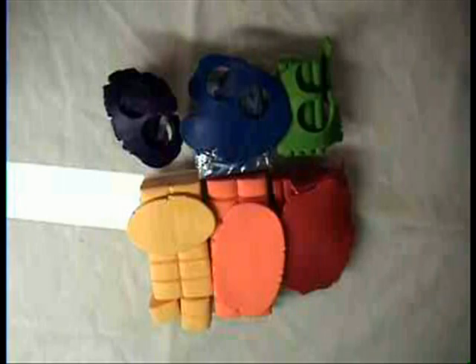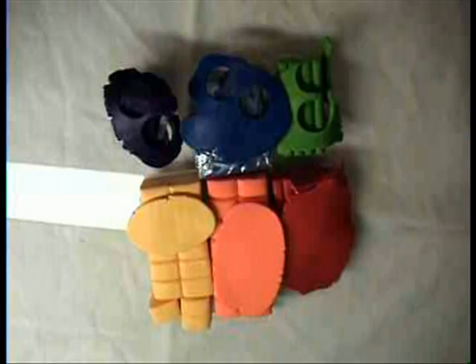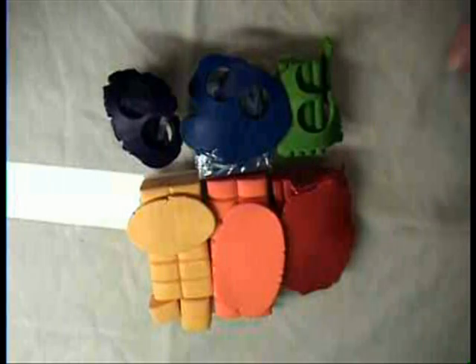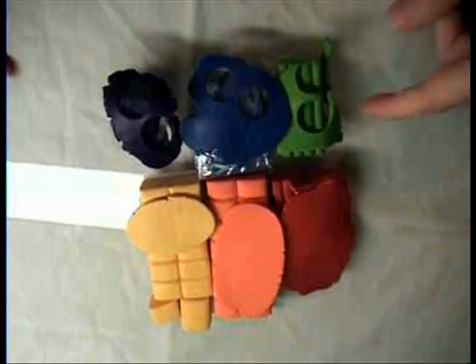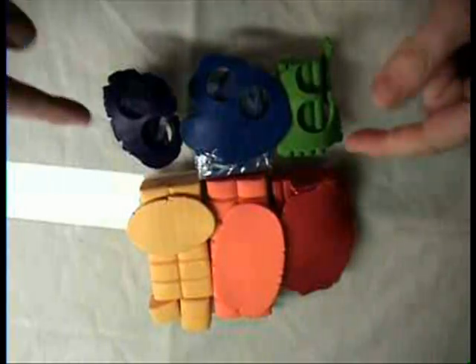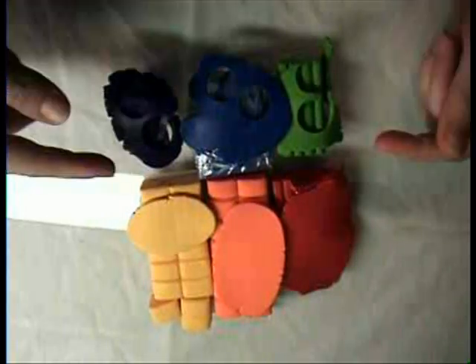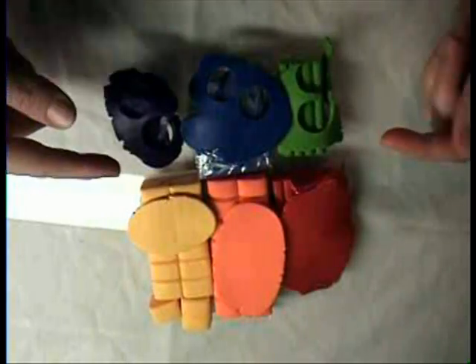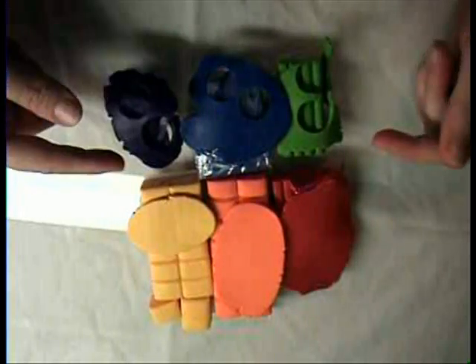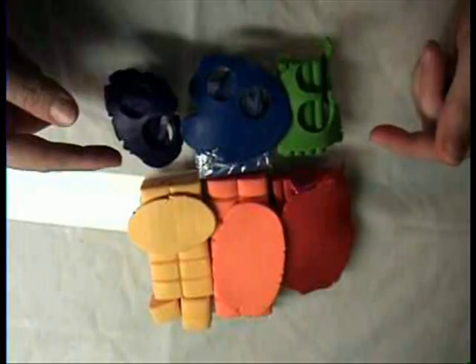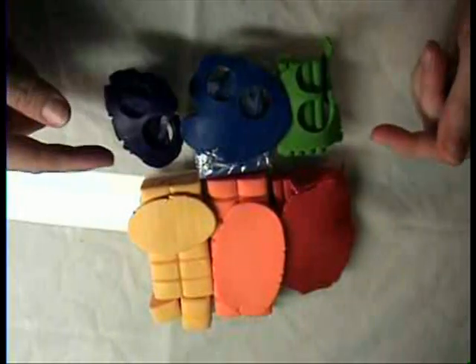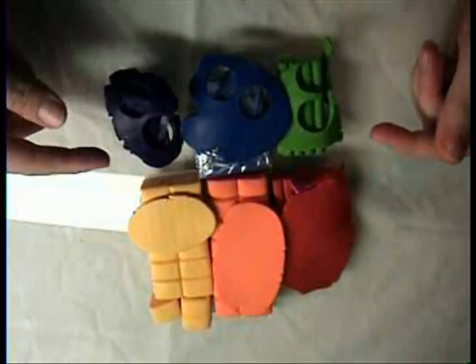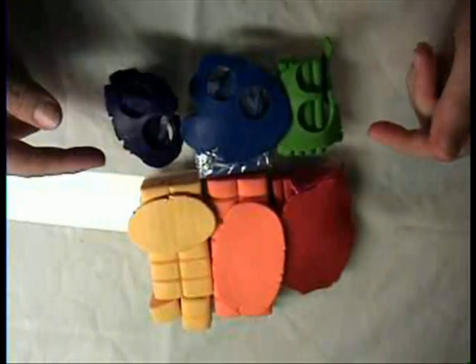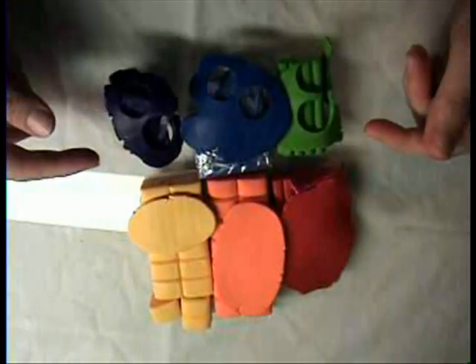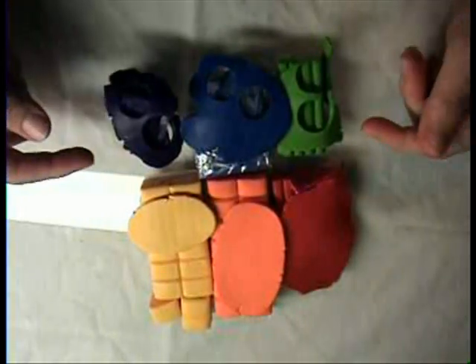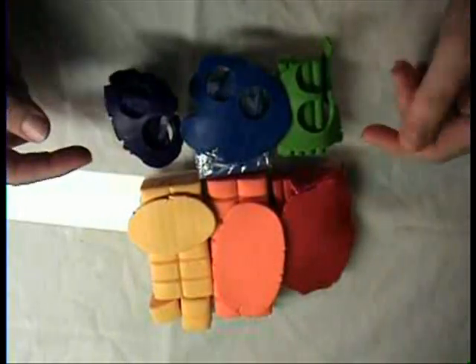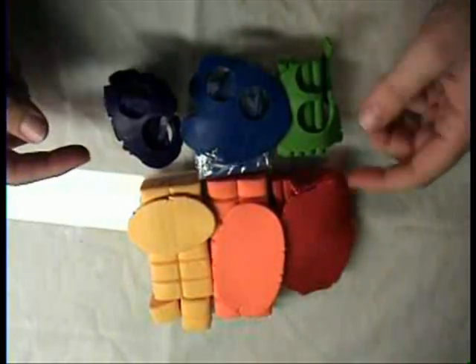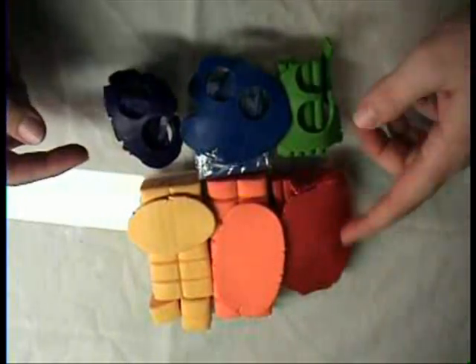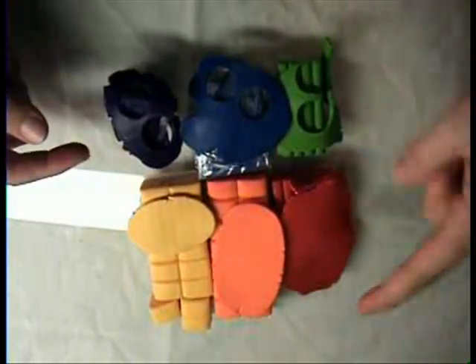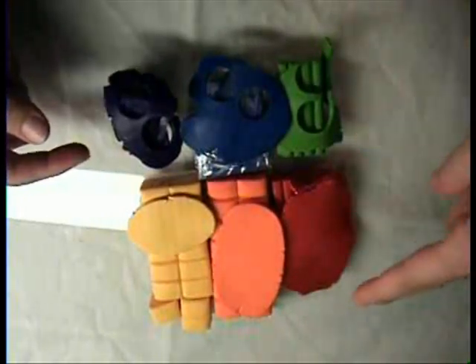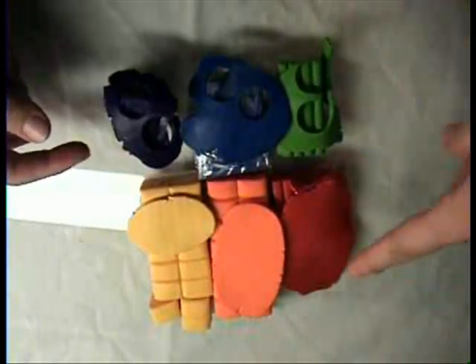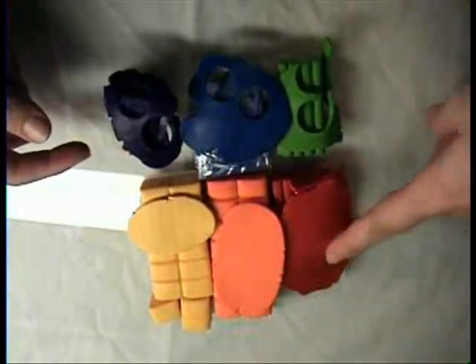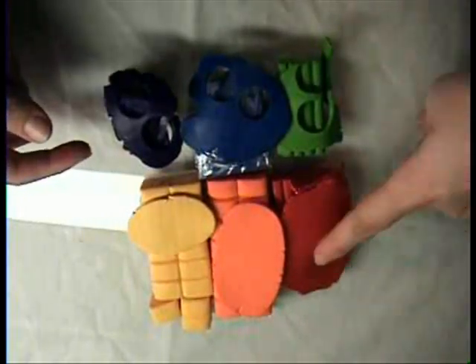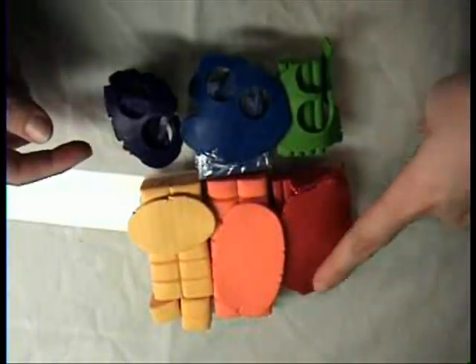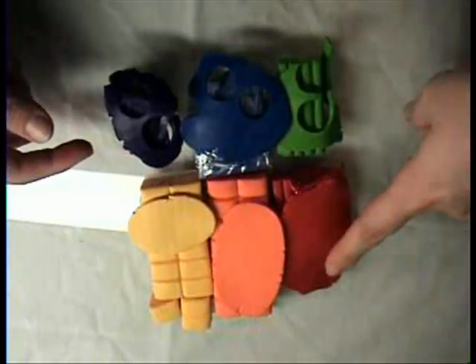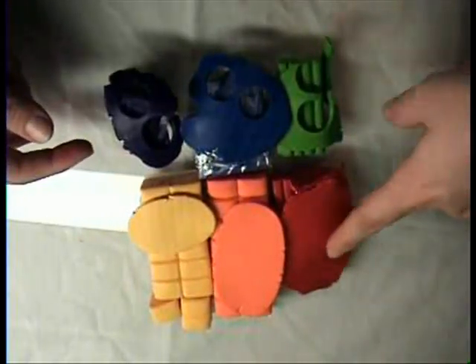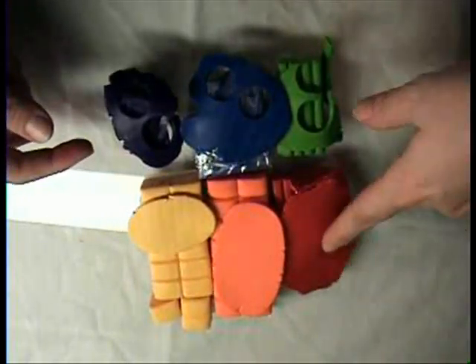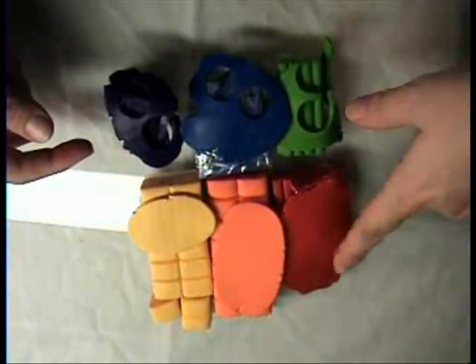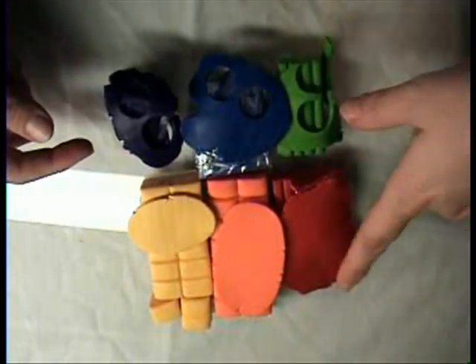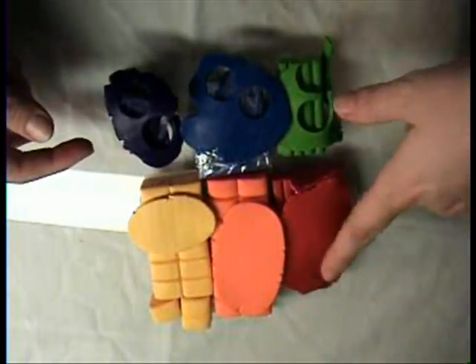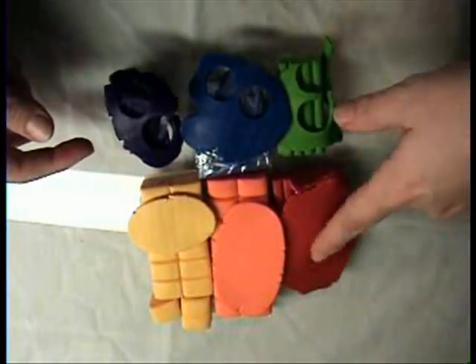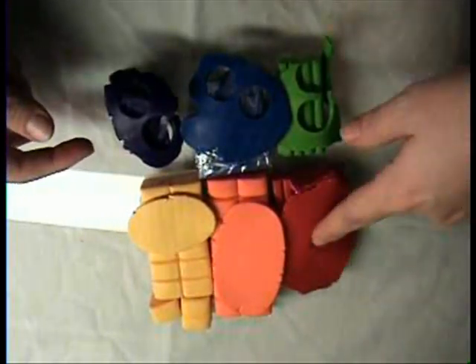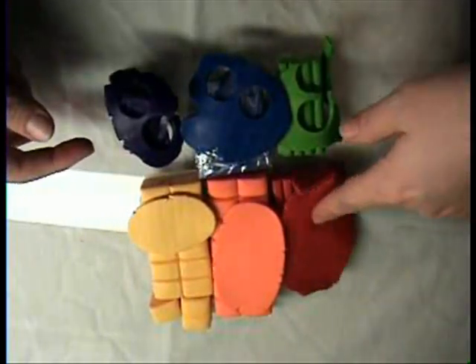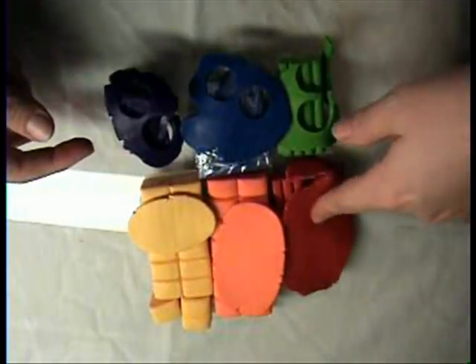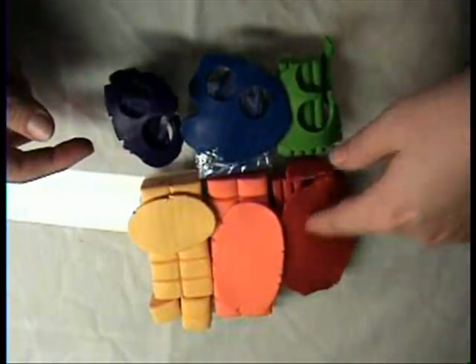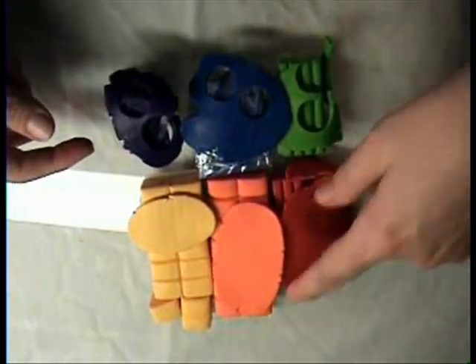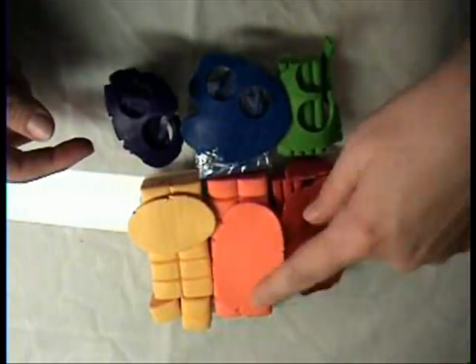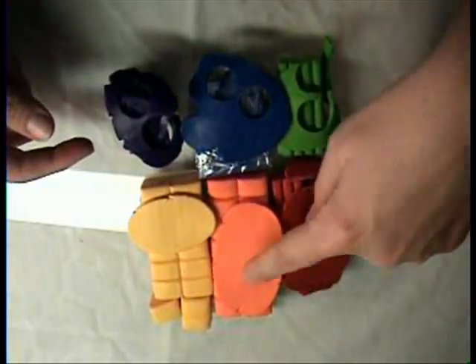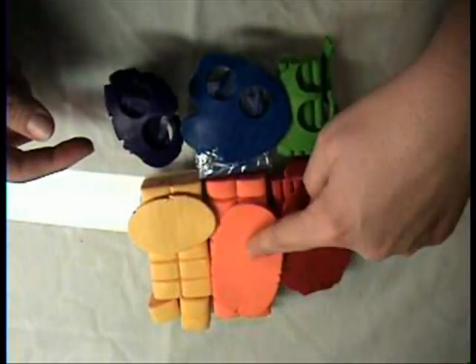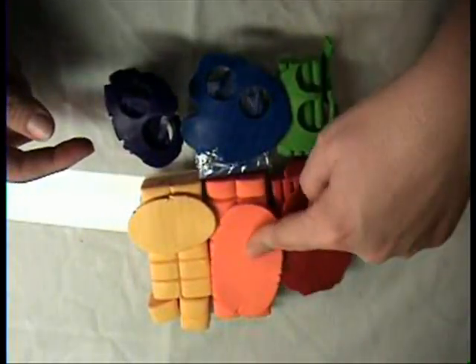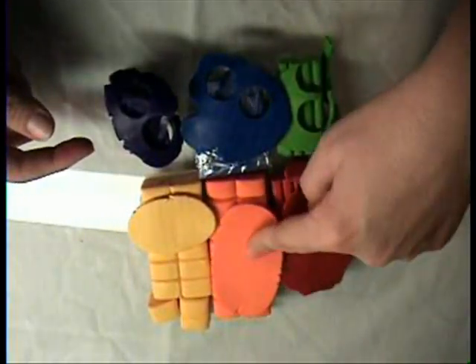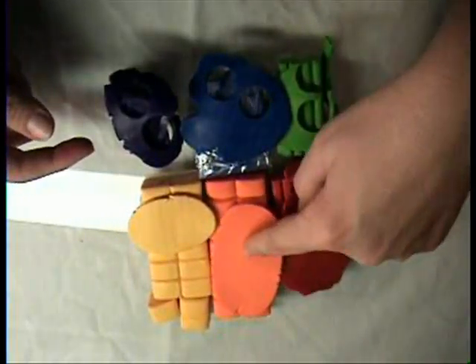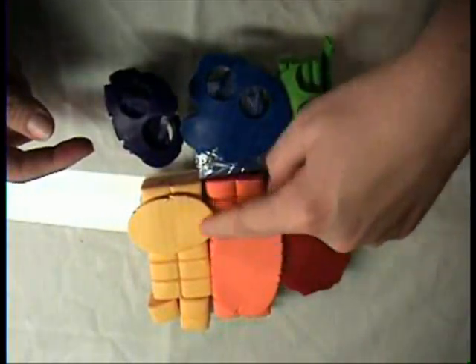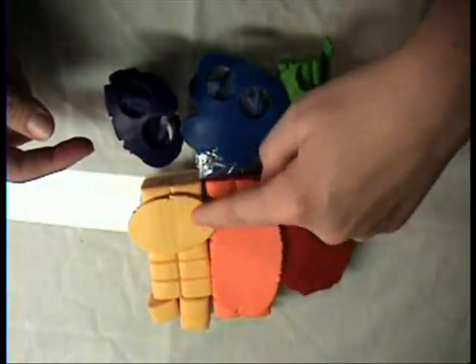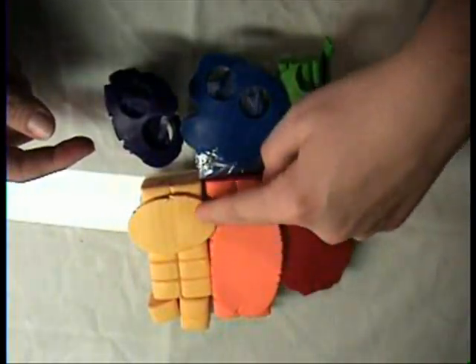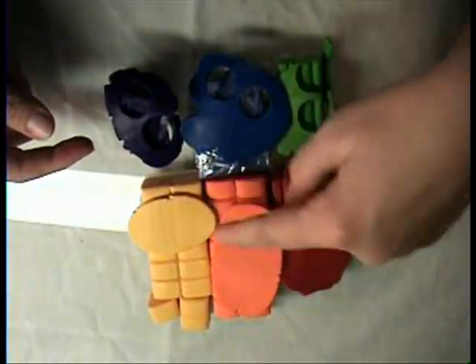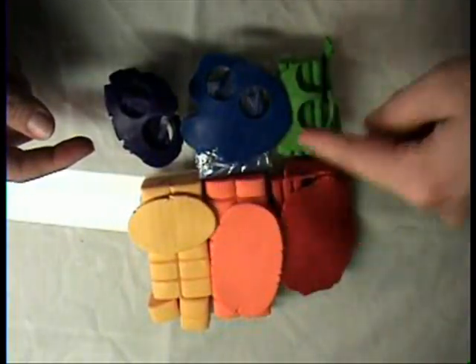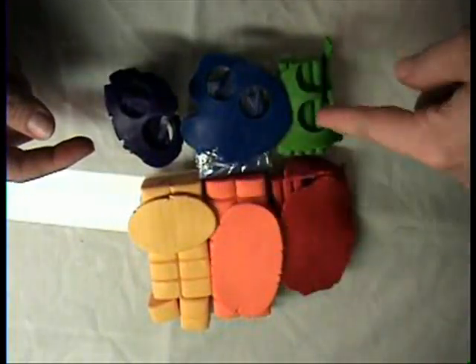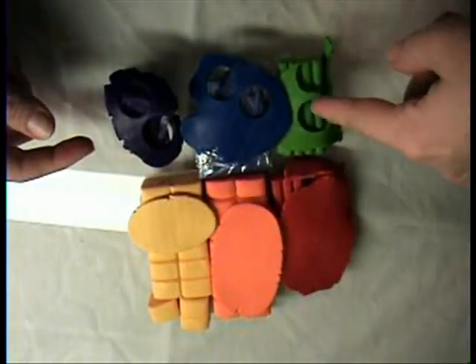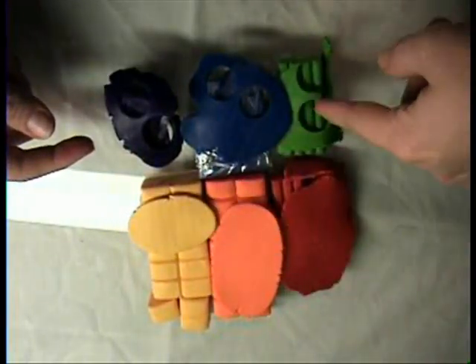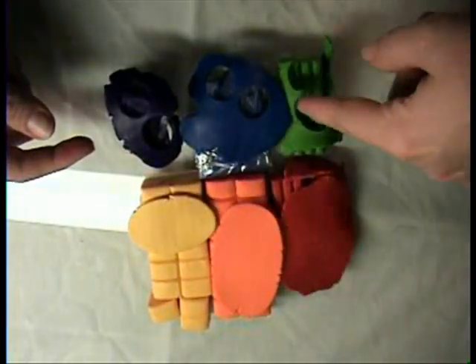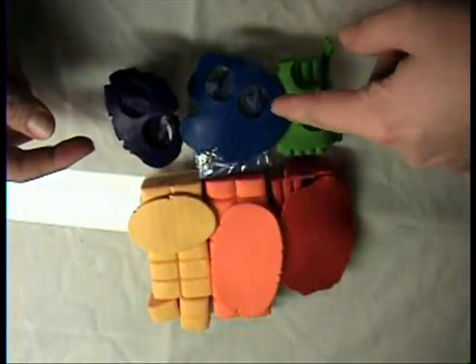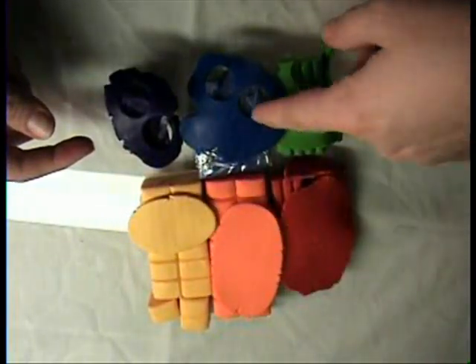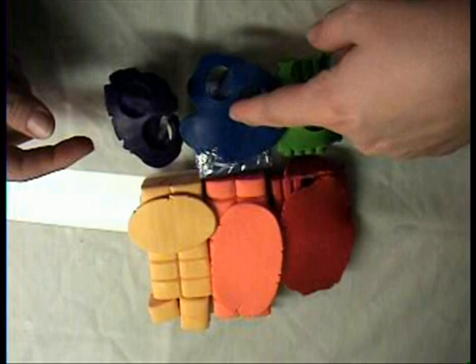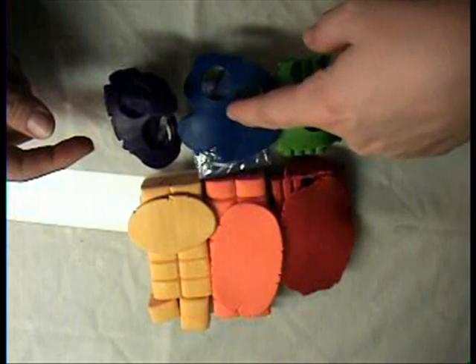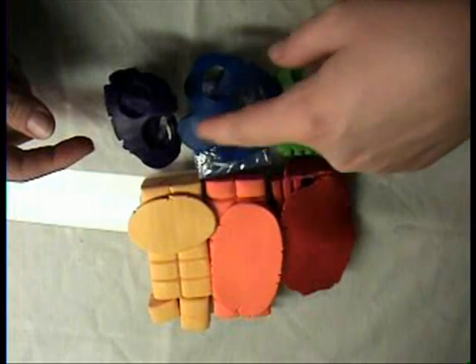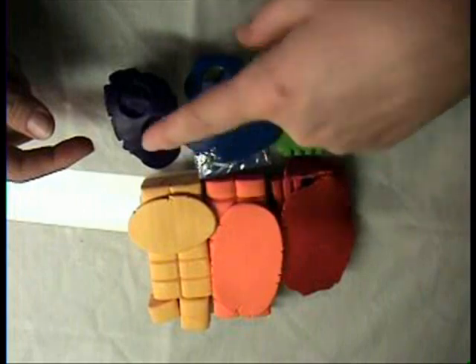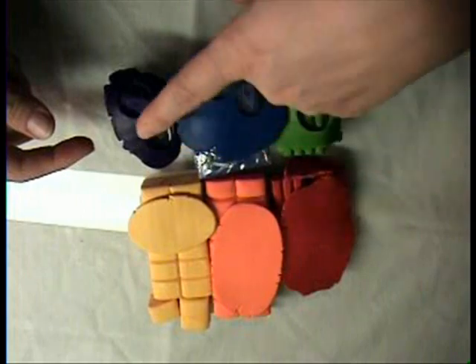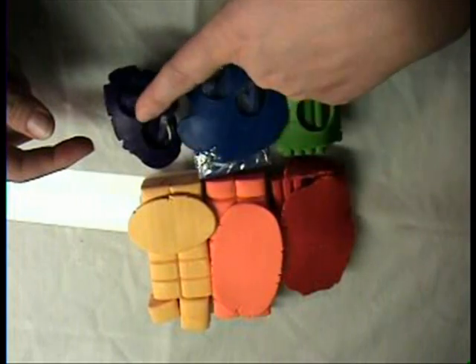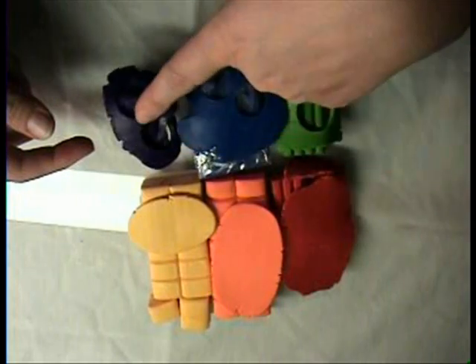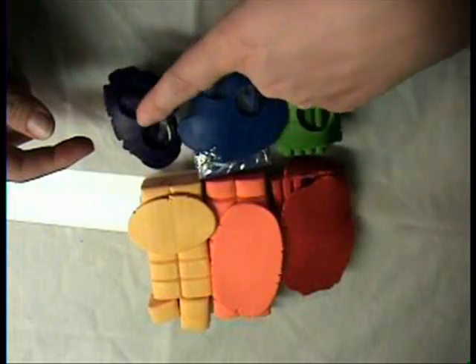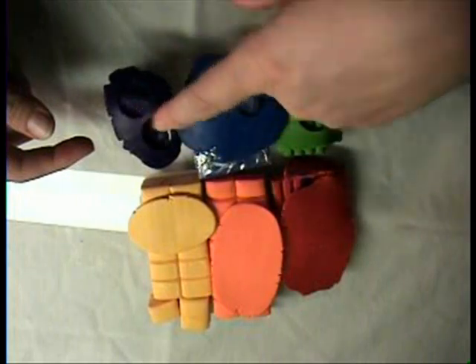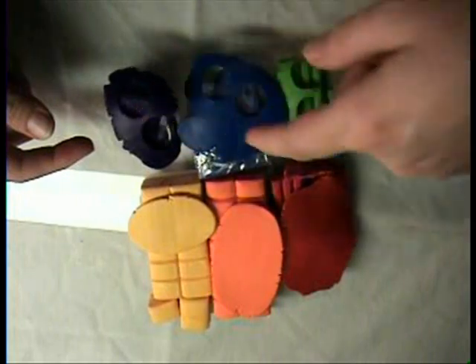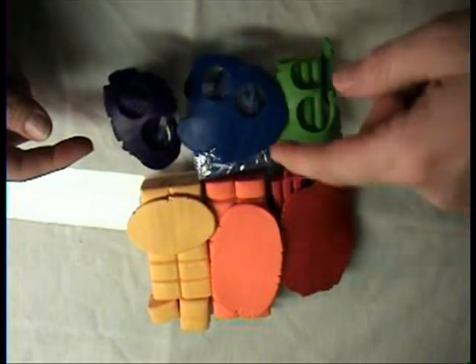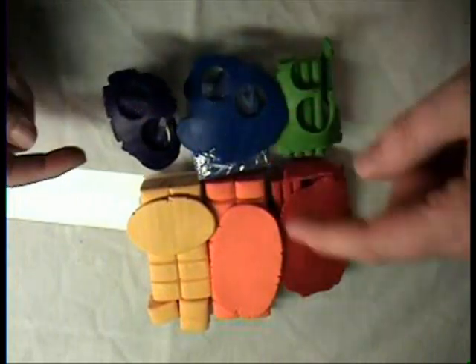Here are your six rainbow colors. You start out — the top would be red, then orange, then yellow, then green, then blue, then purple.